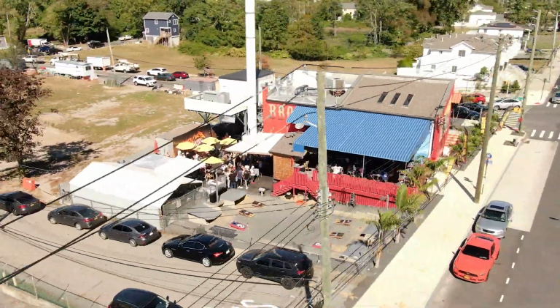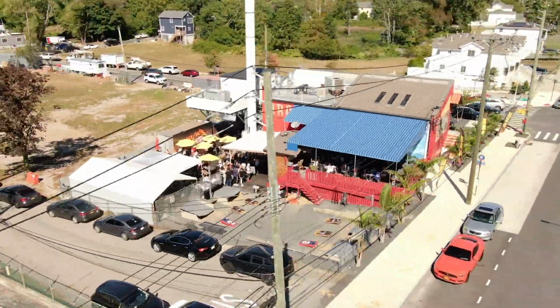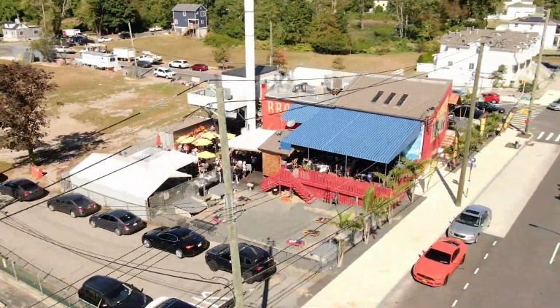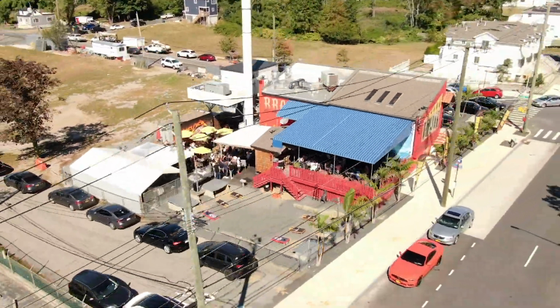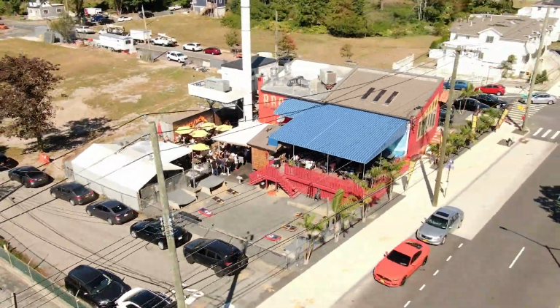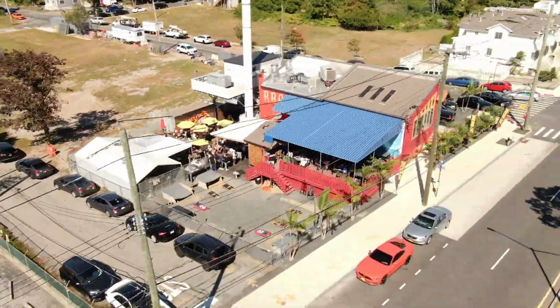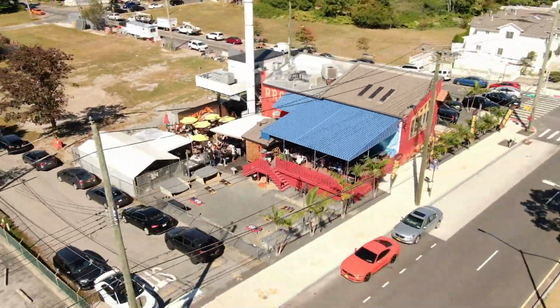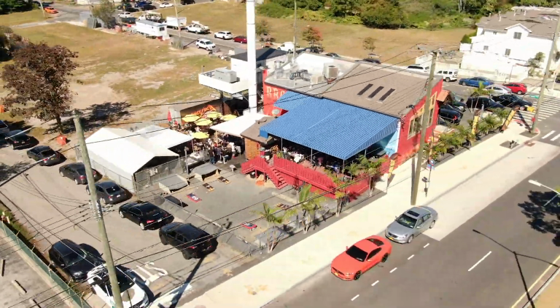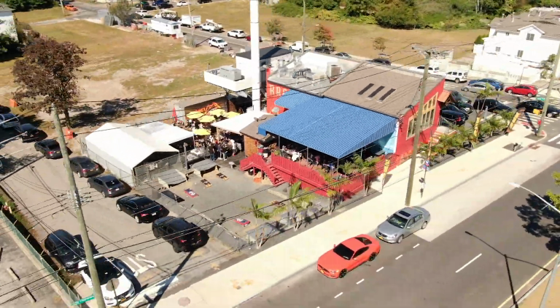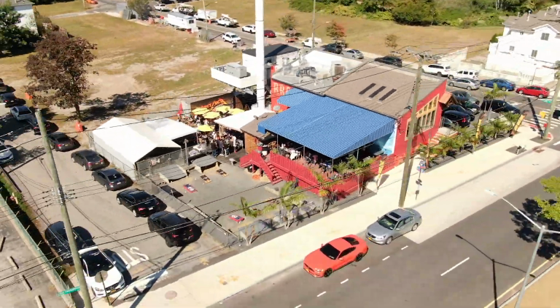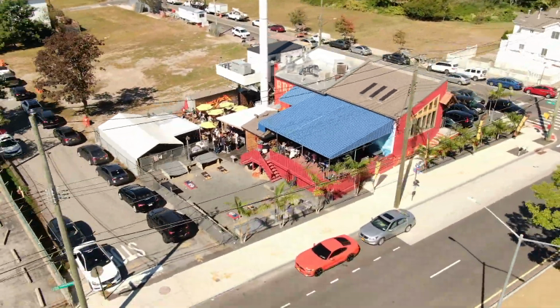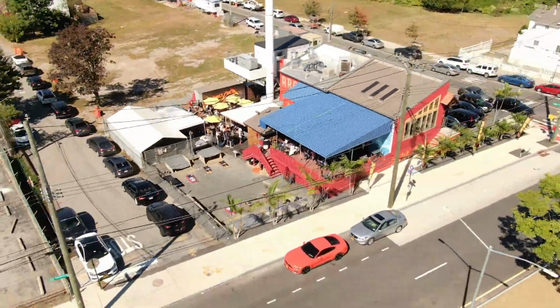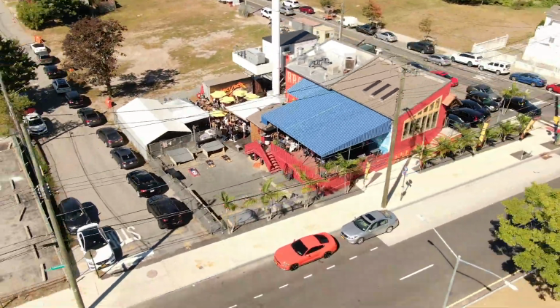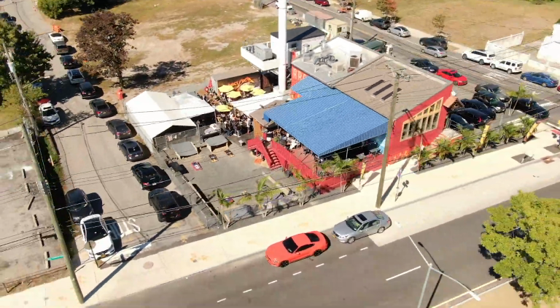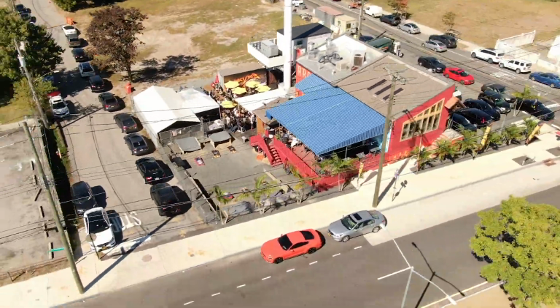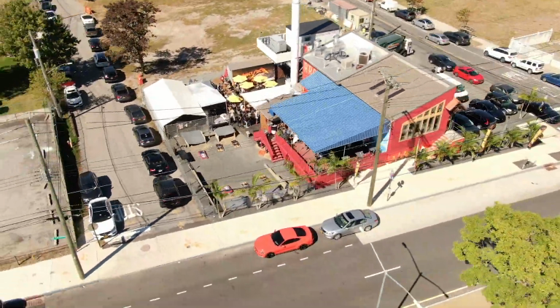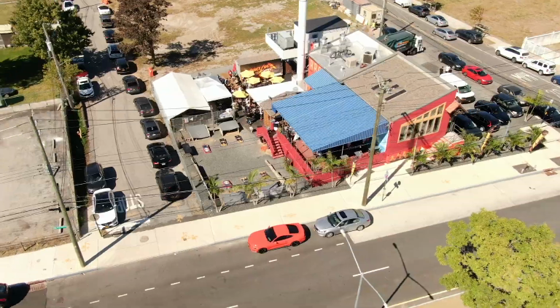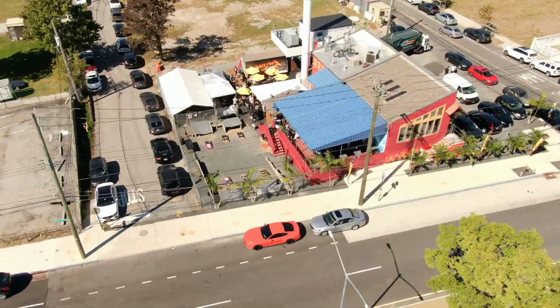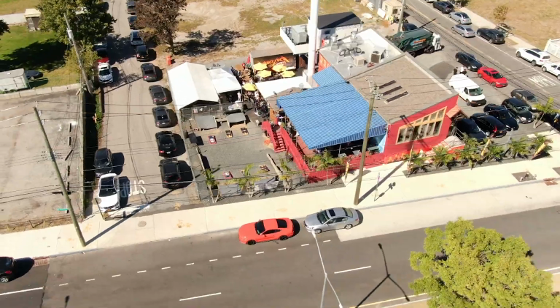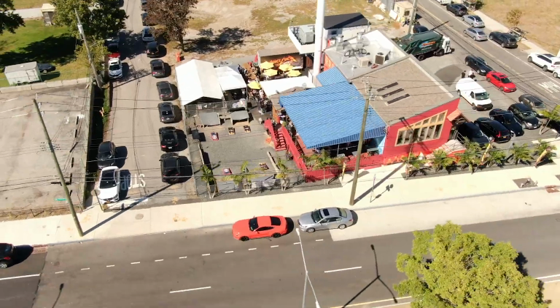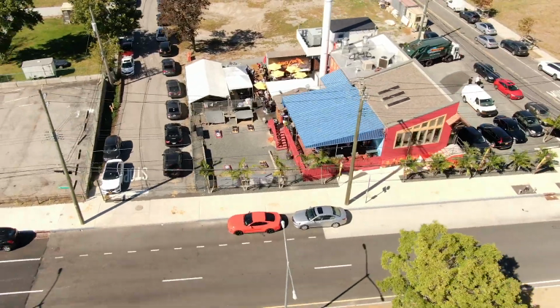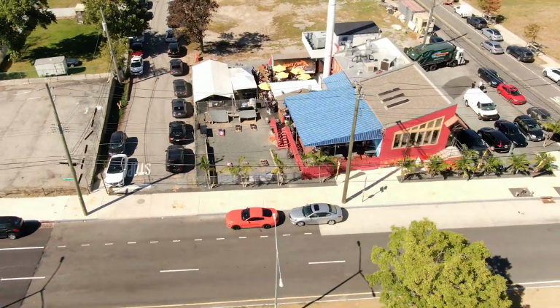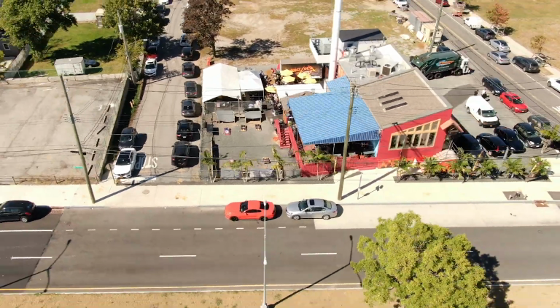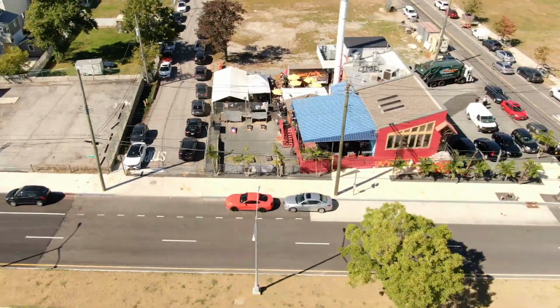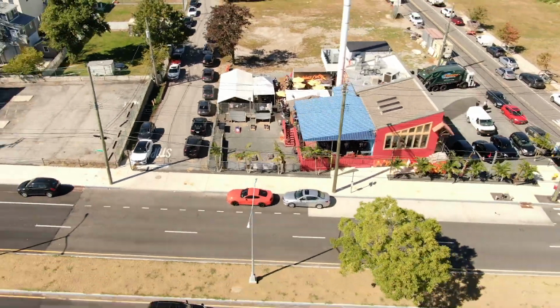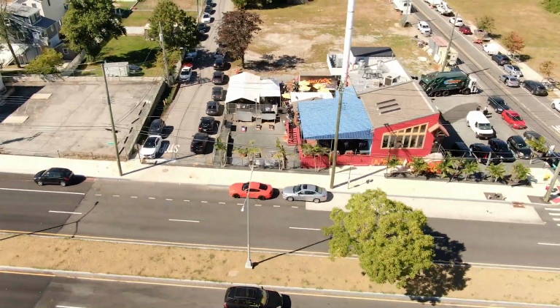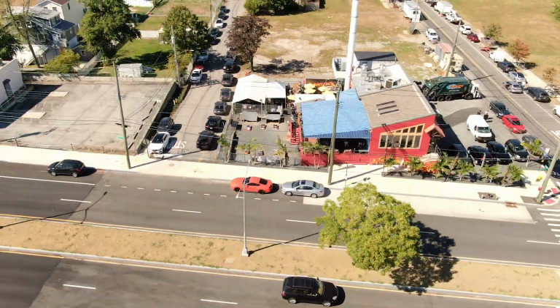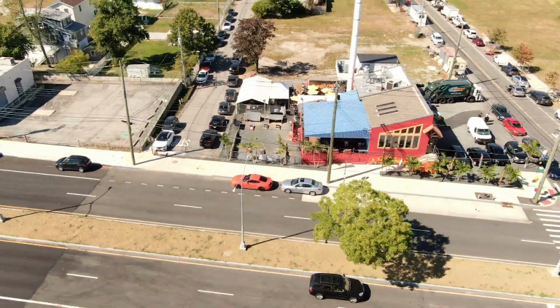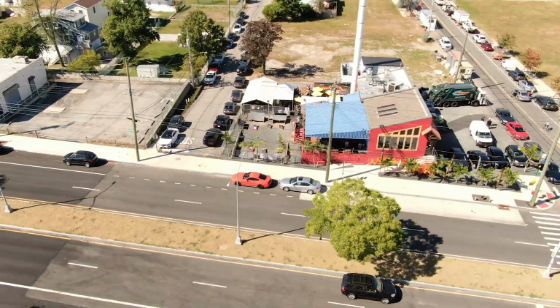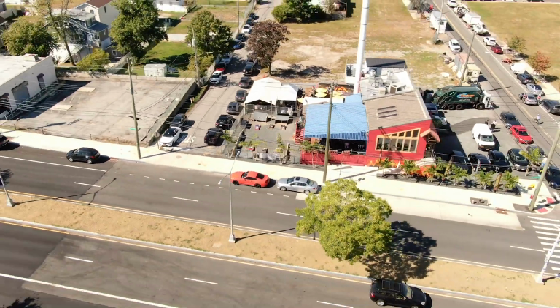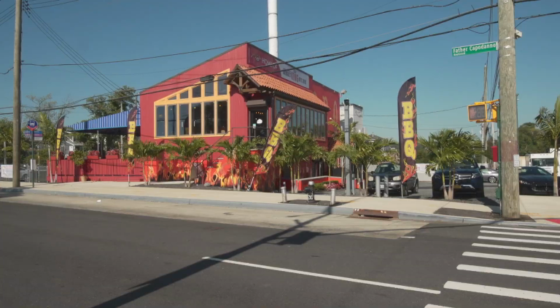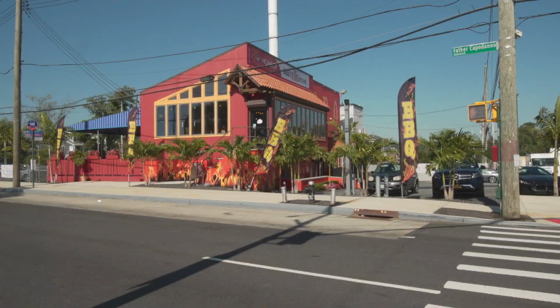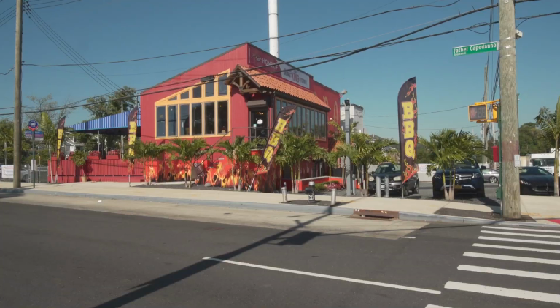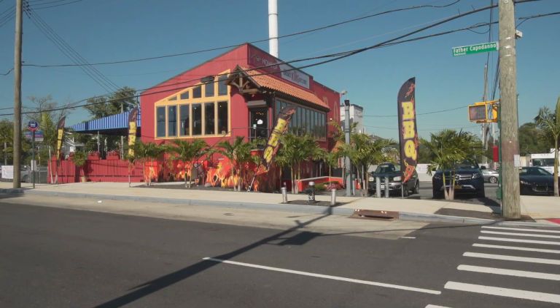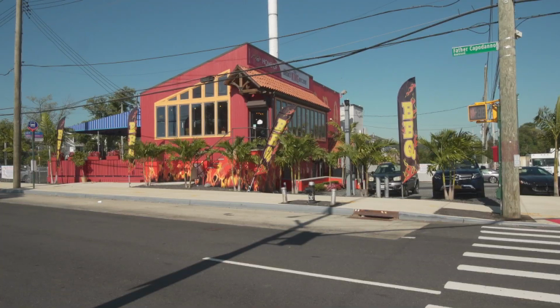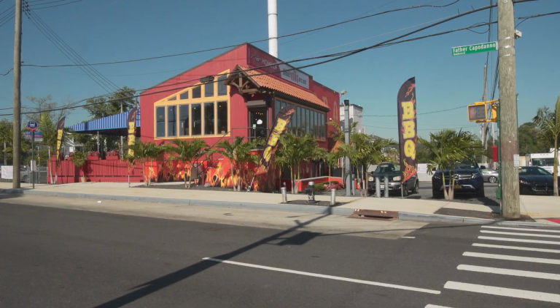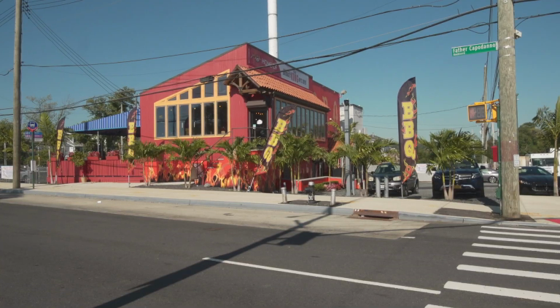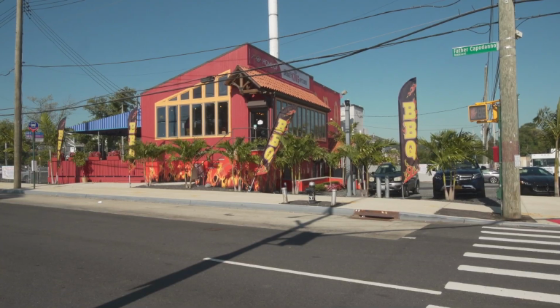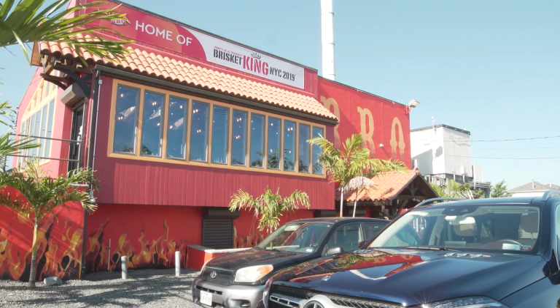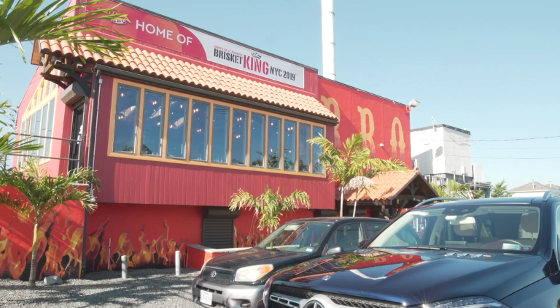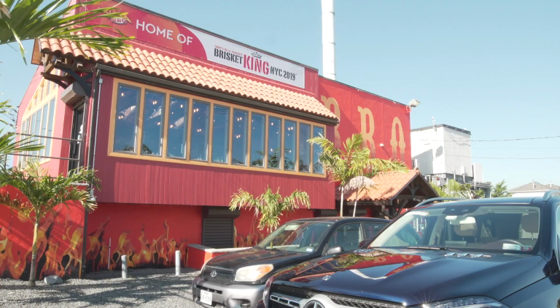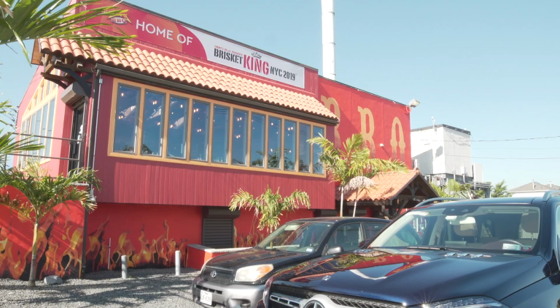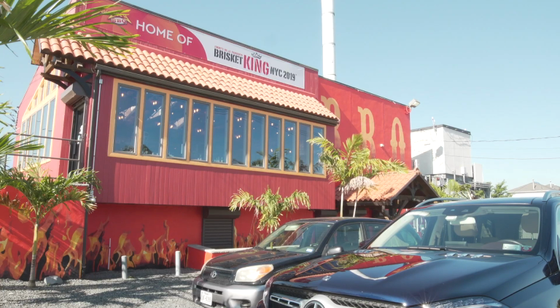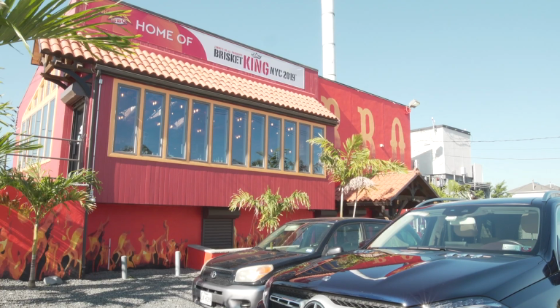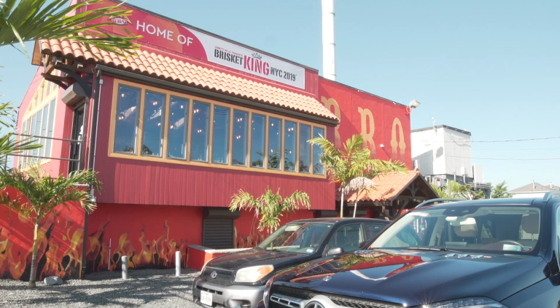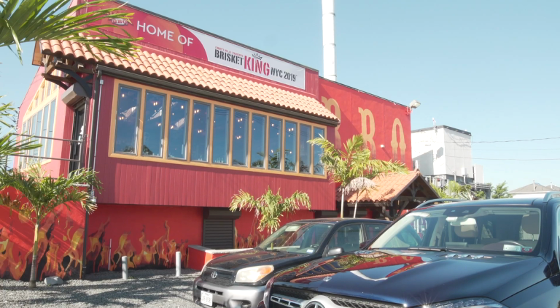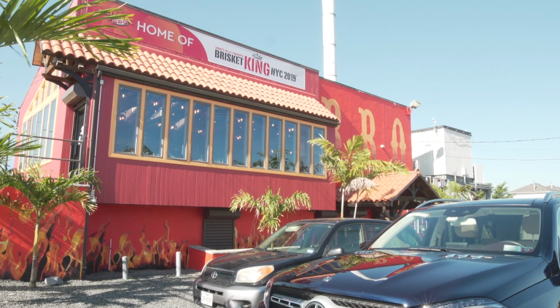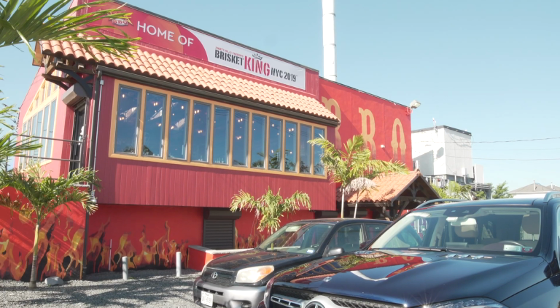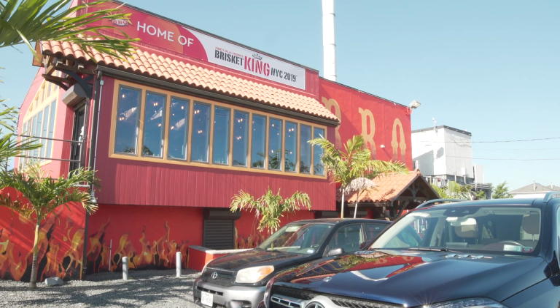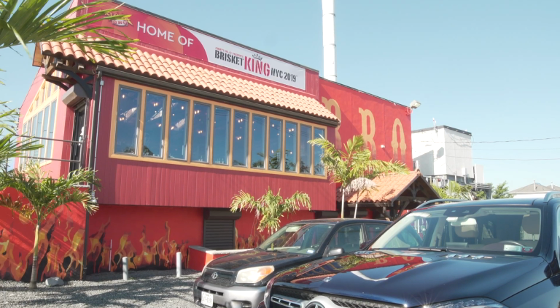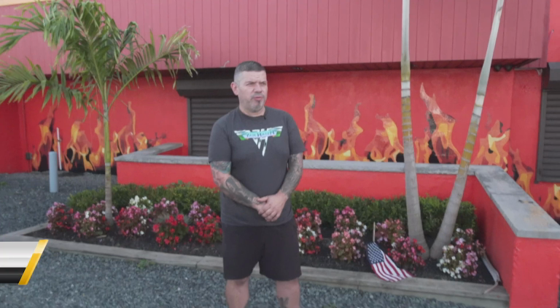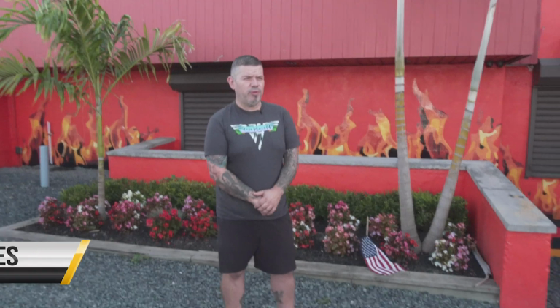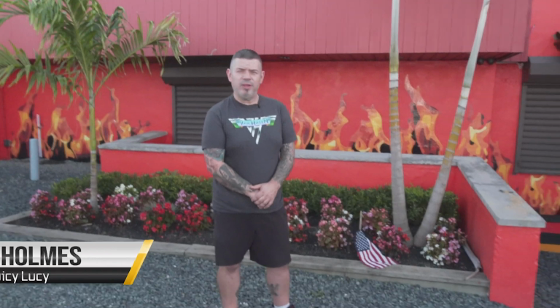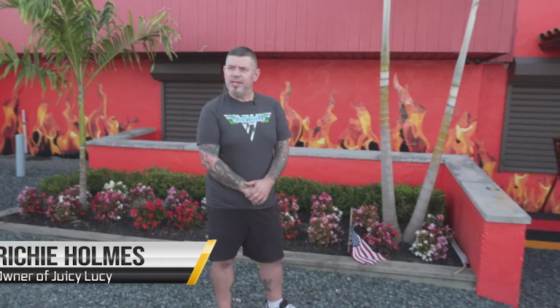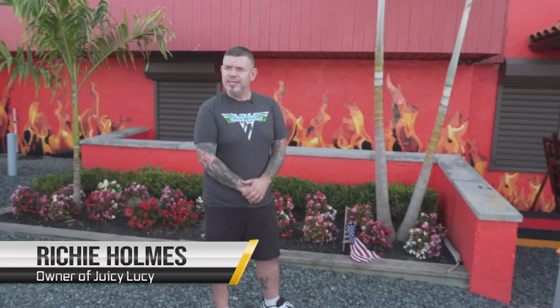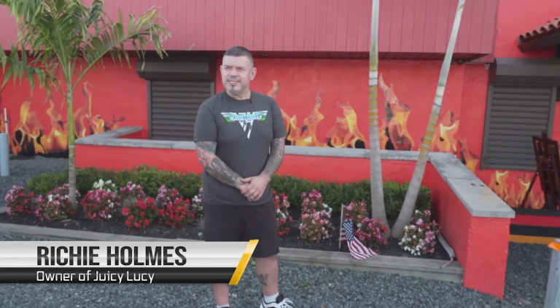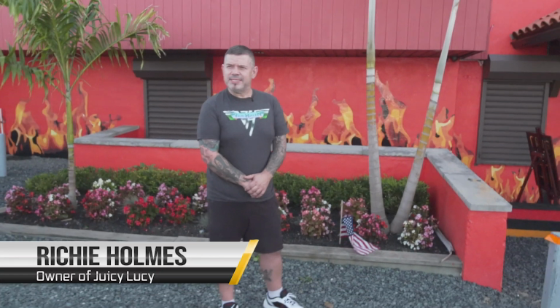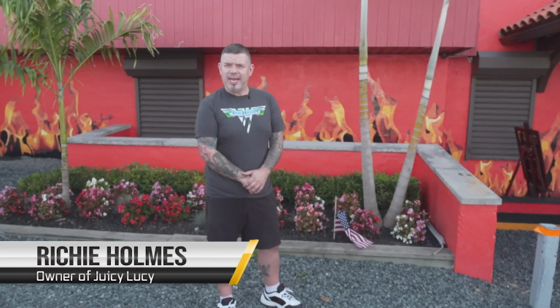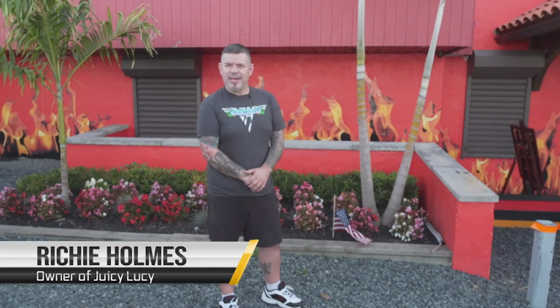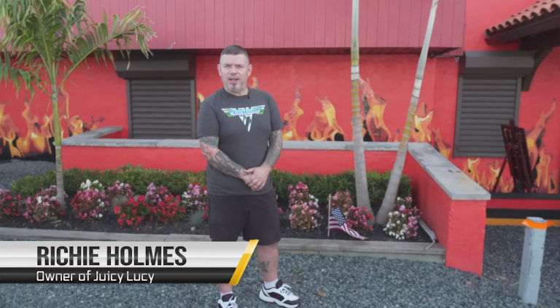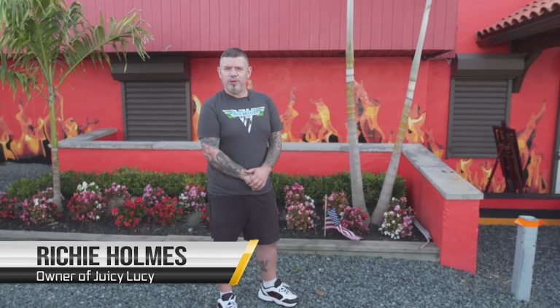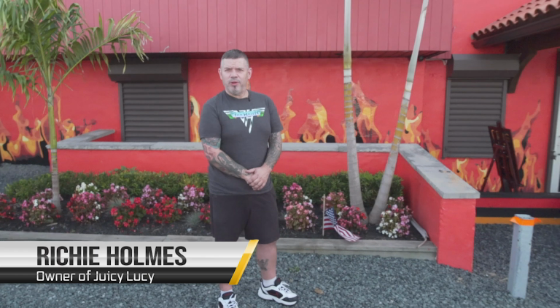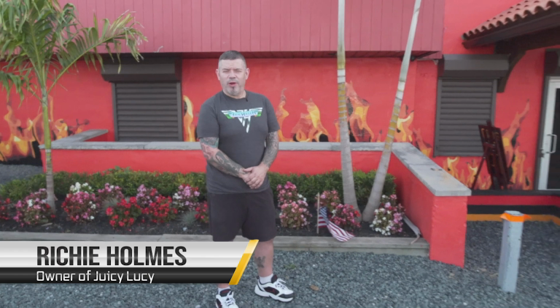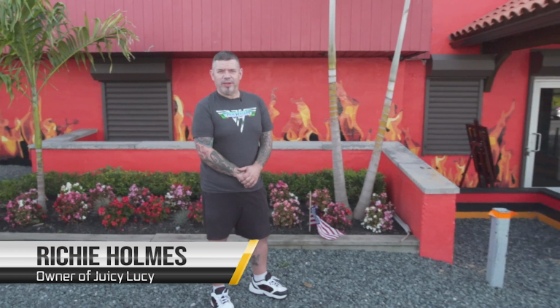How you doing folks? Richie Holmes. I am the mad scientist behind Juicy Lucy Barbecue right here in beautiful Staten Island, New York.